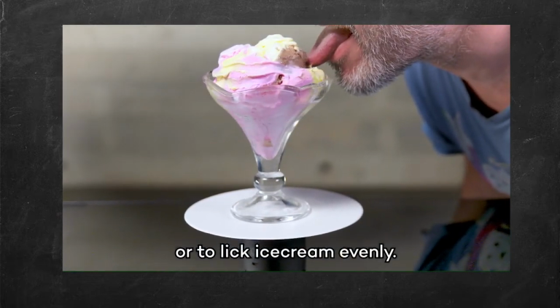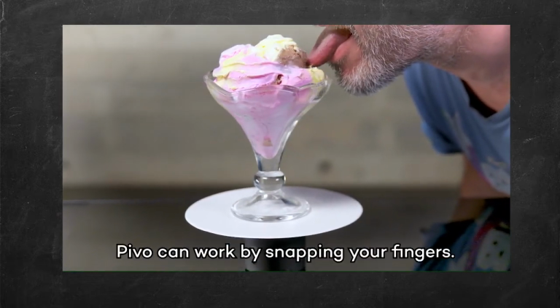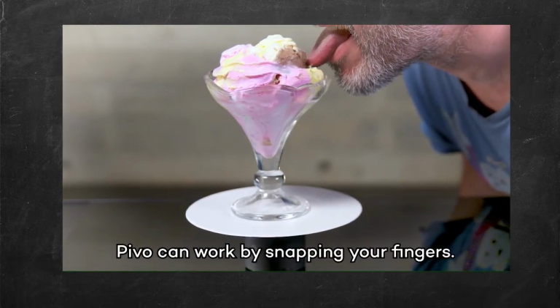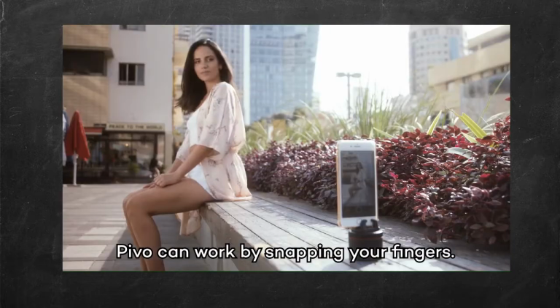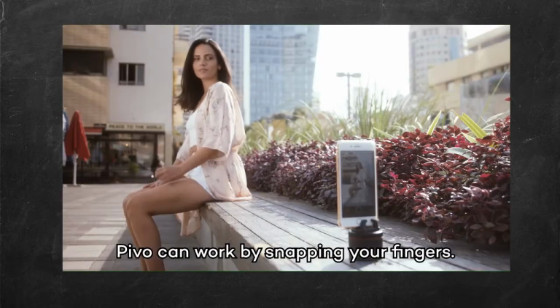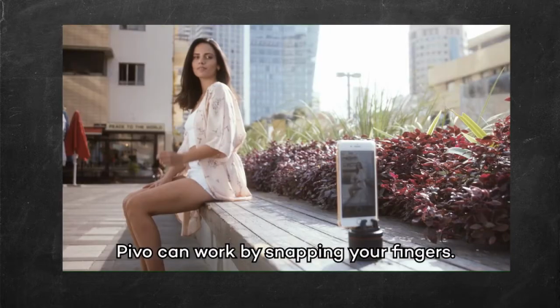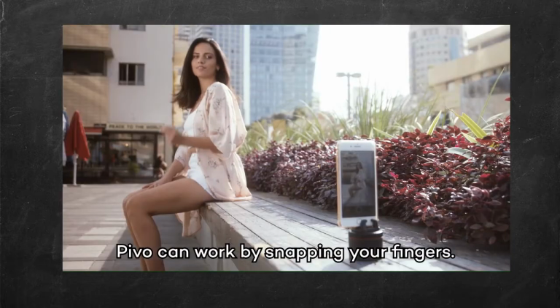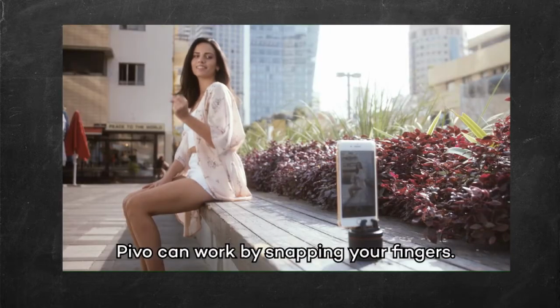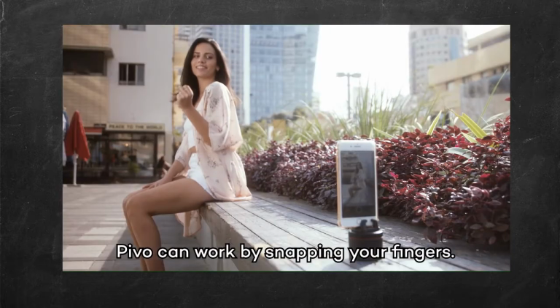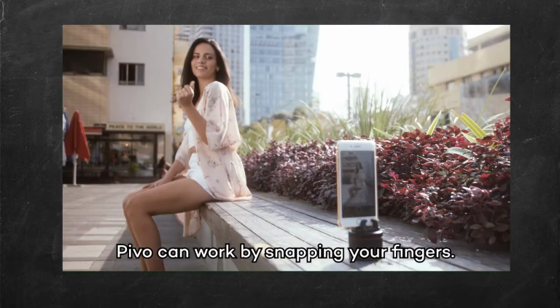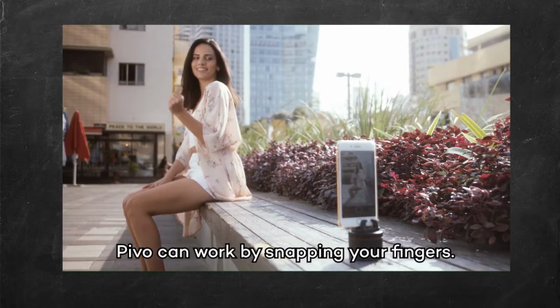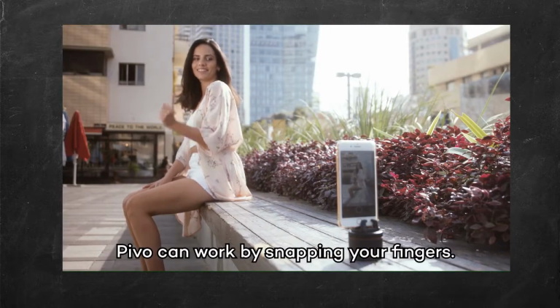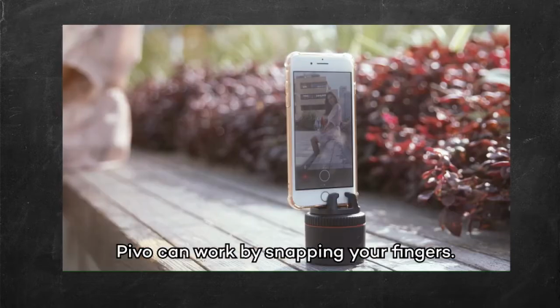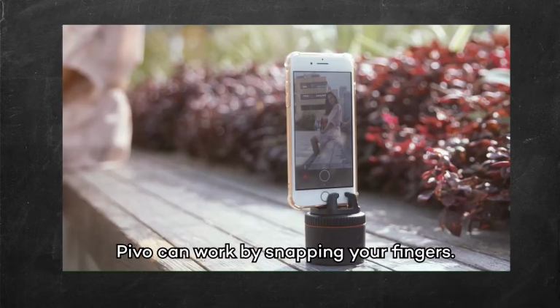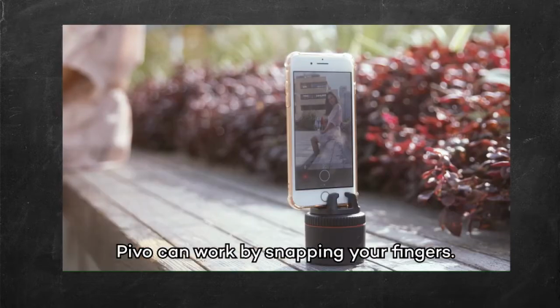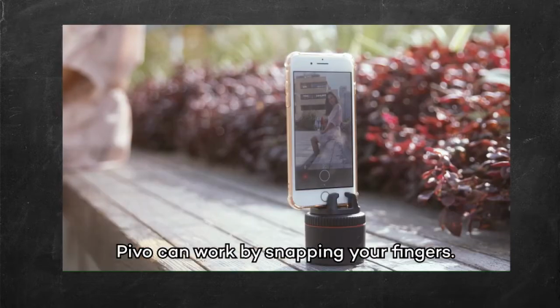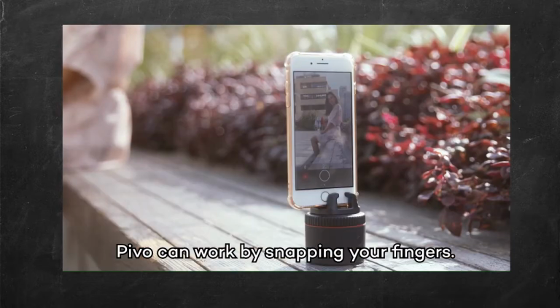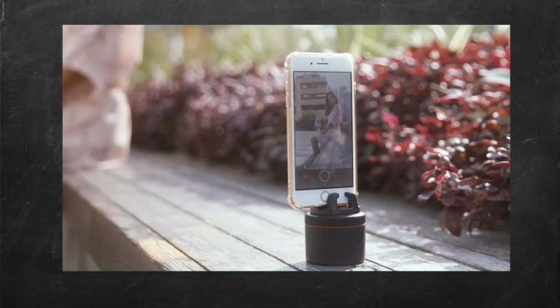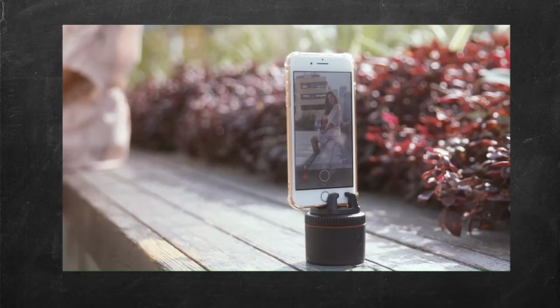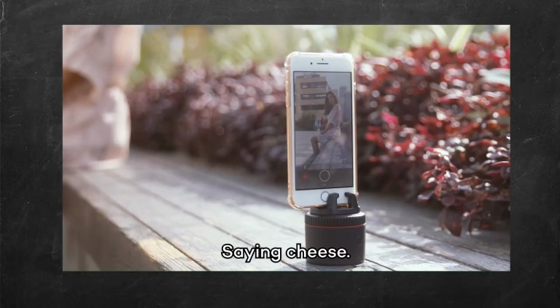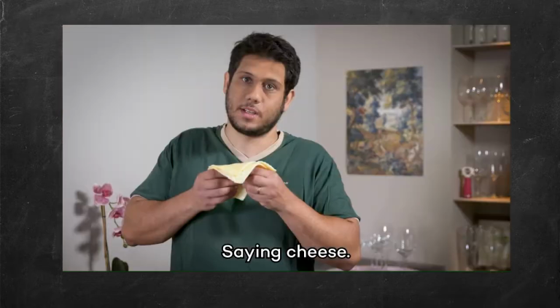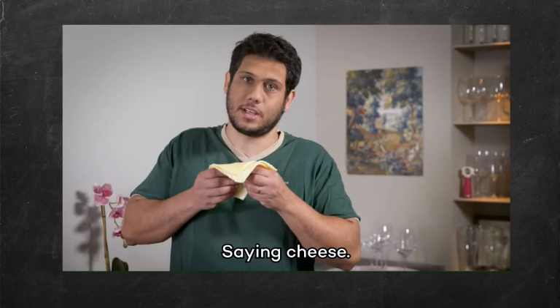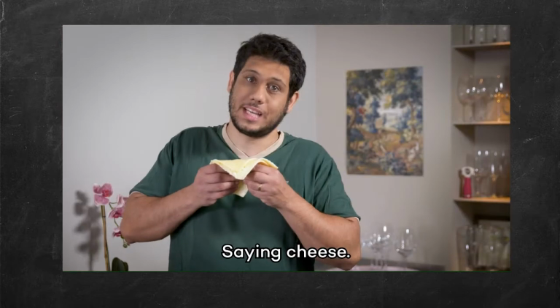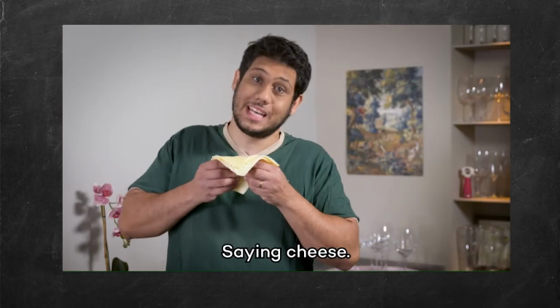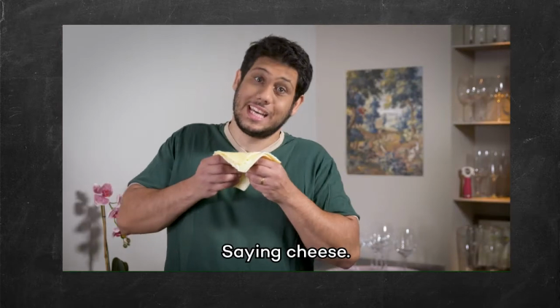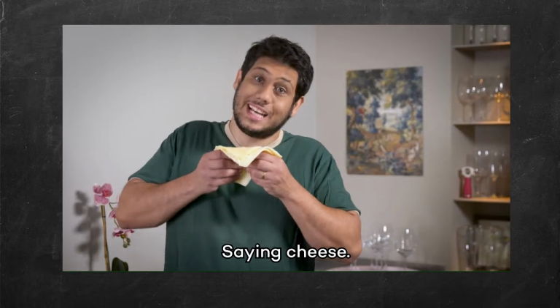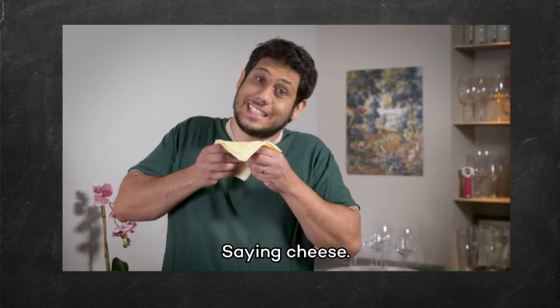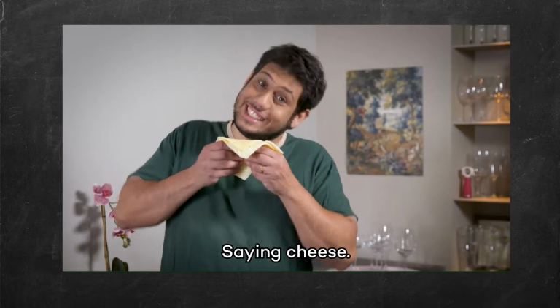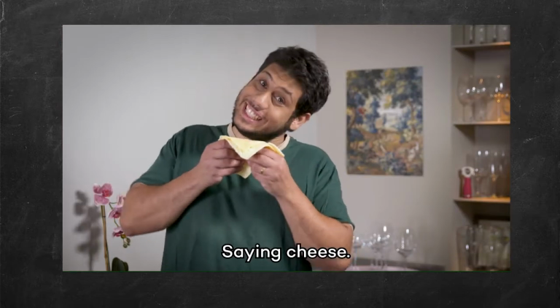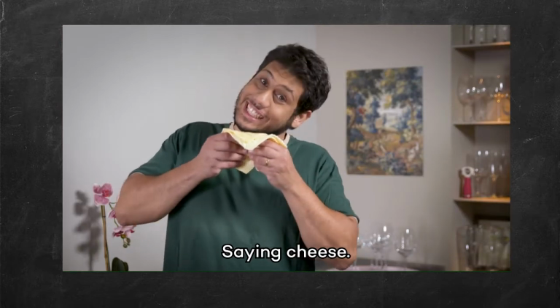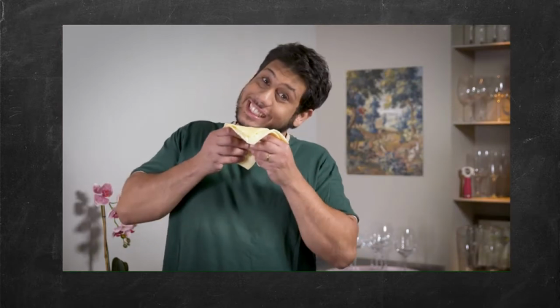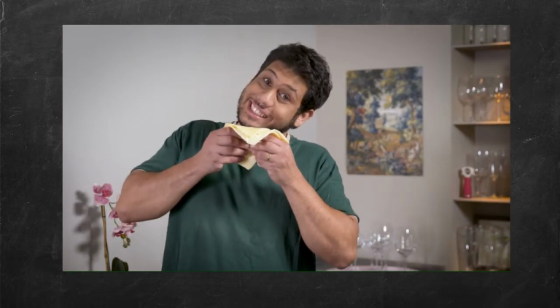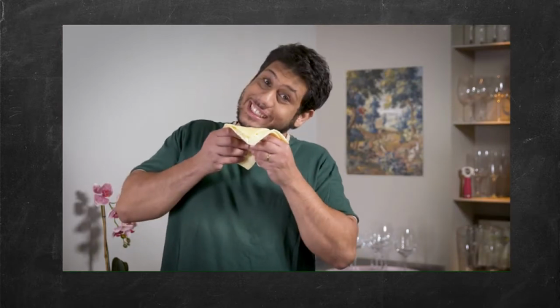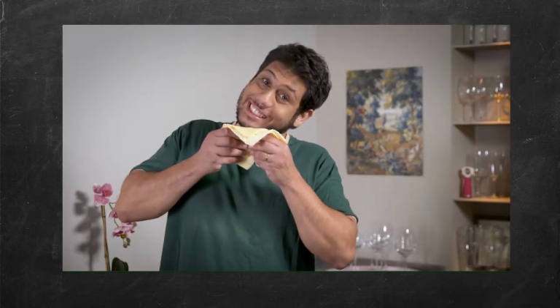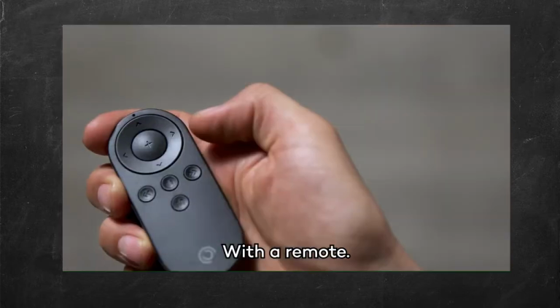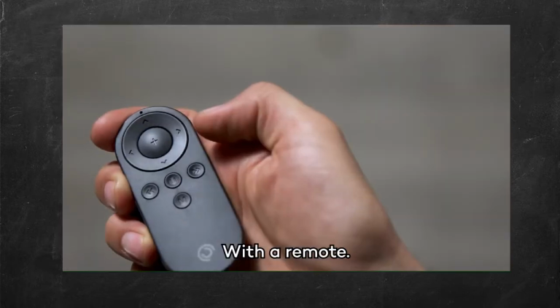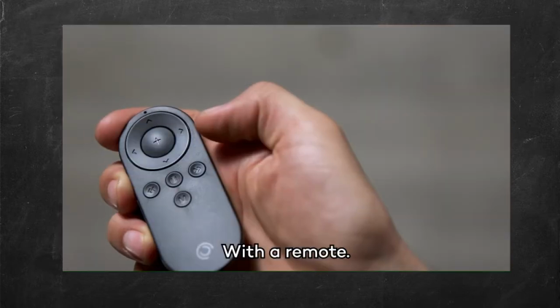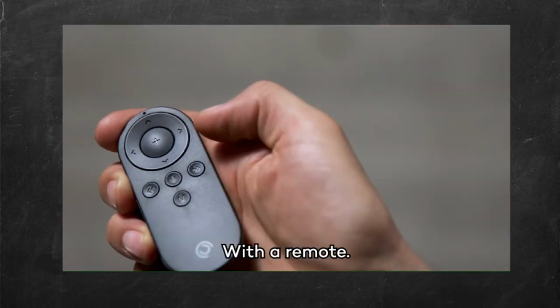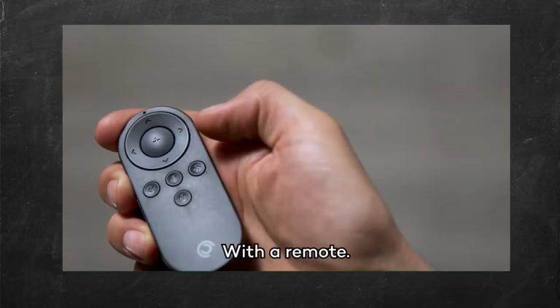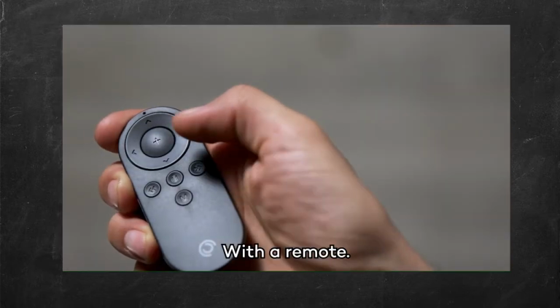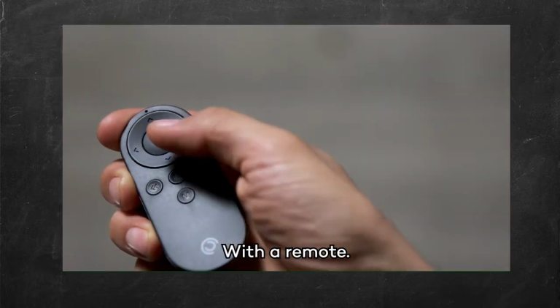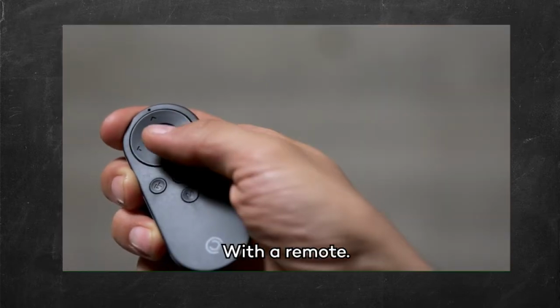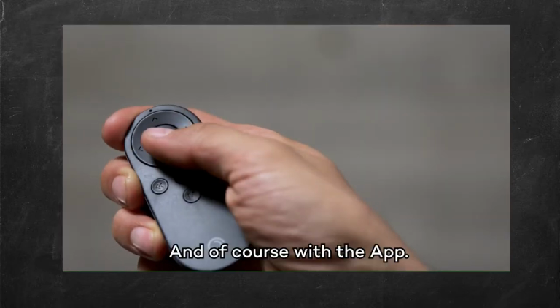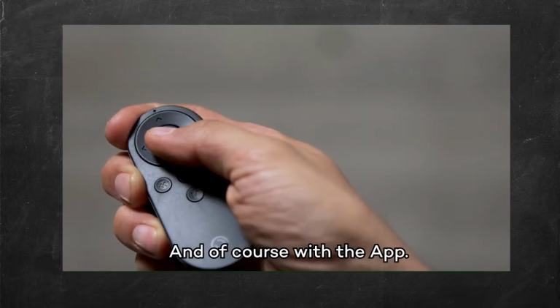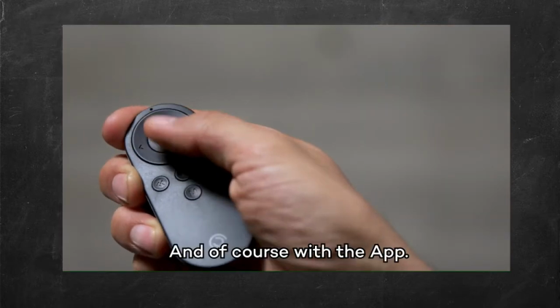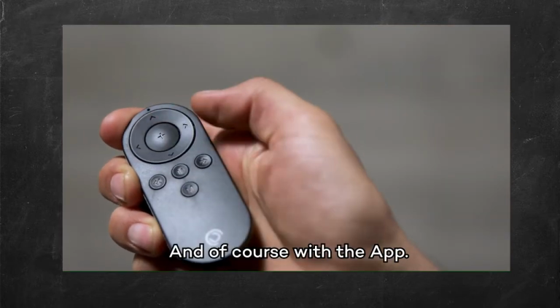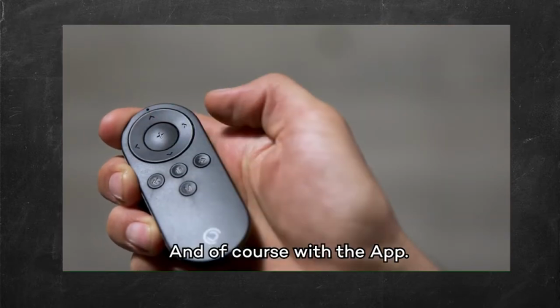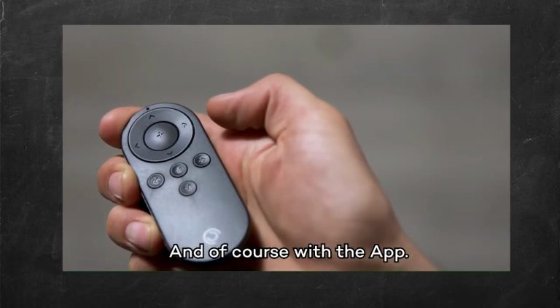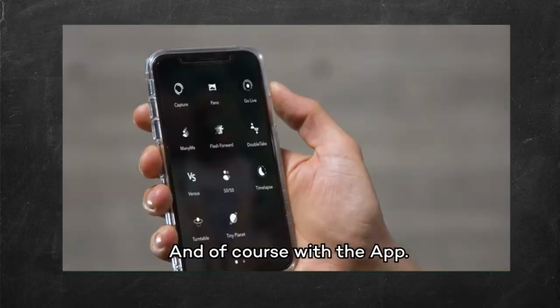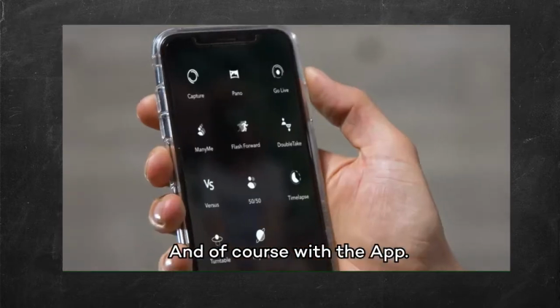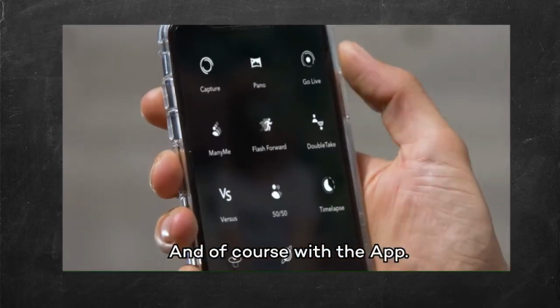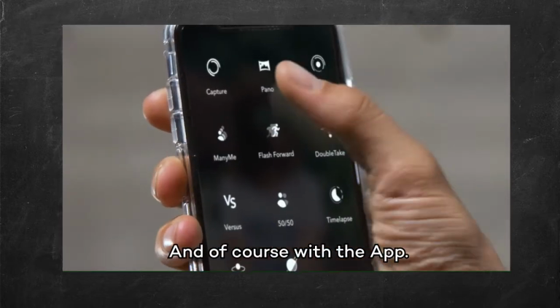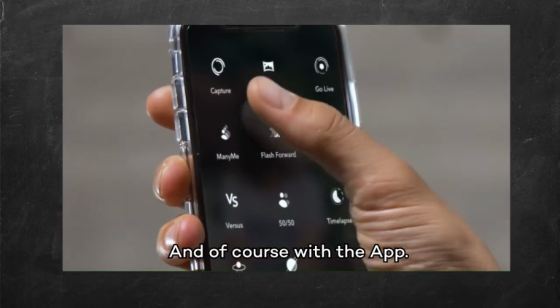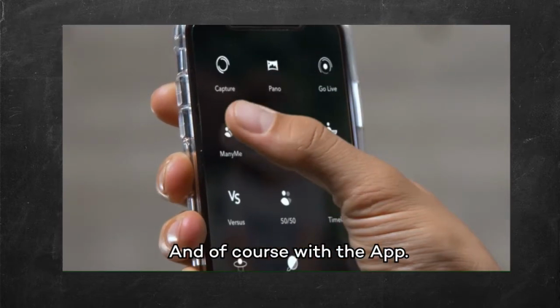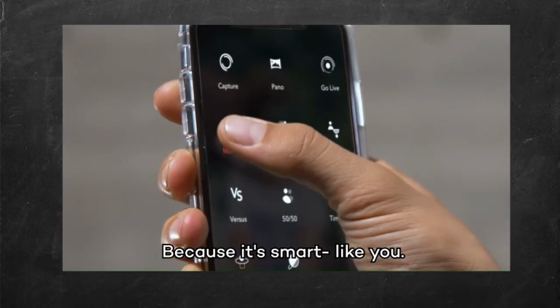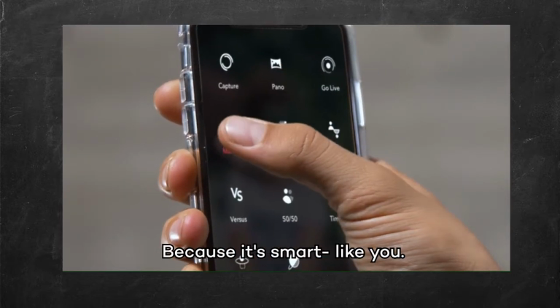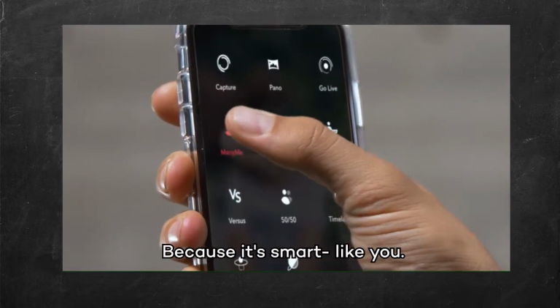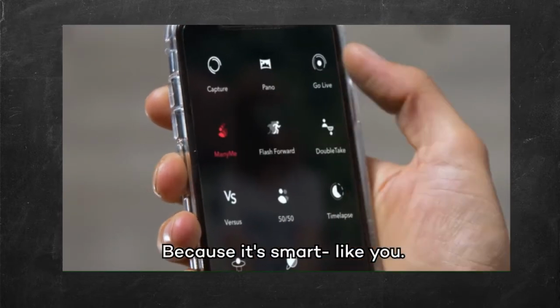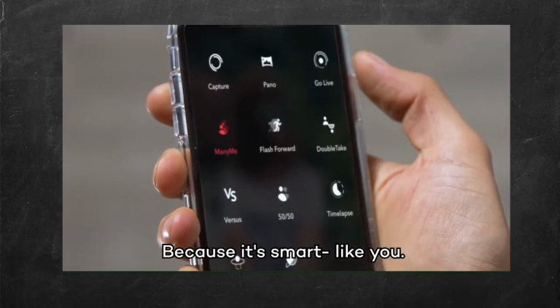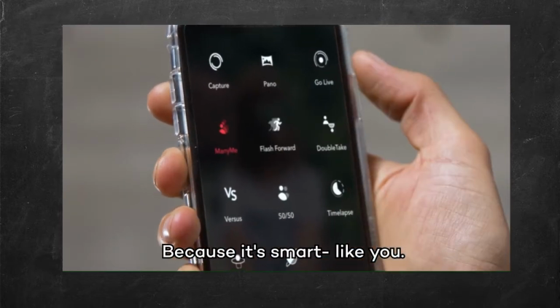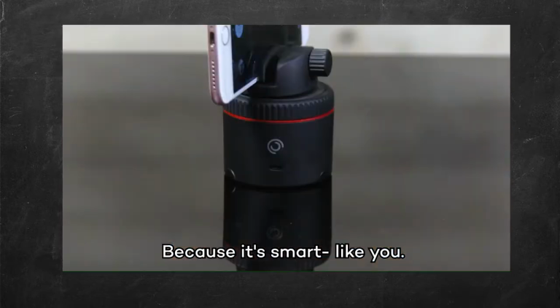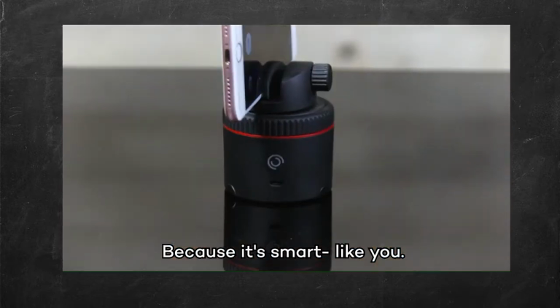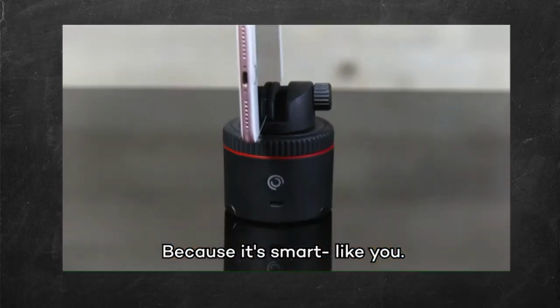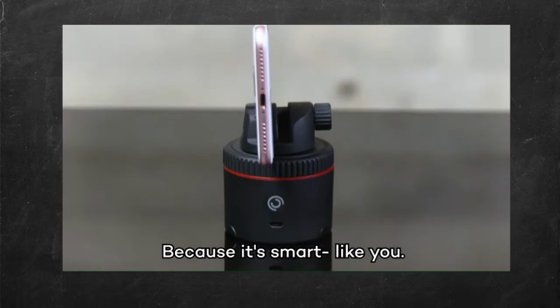PIVO can work by snapping your fingers, saying cheese, with a remote, and of course with the app. Because it's smart. Like you.